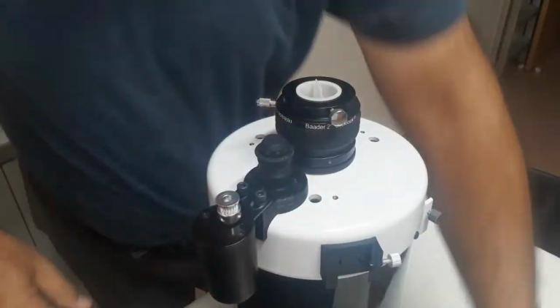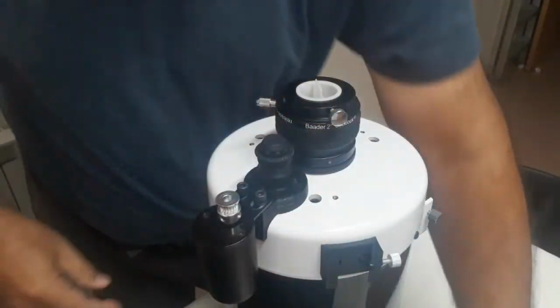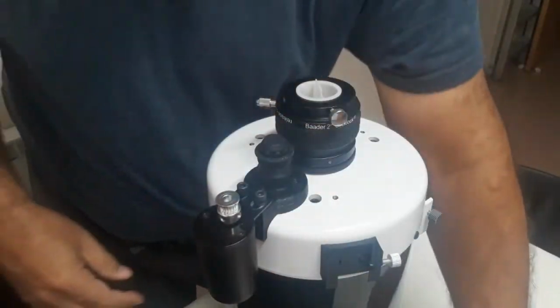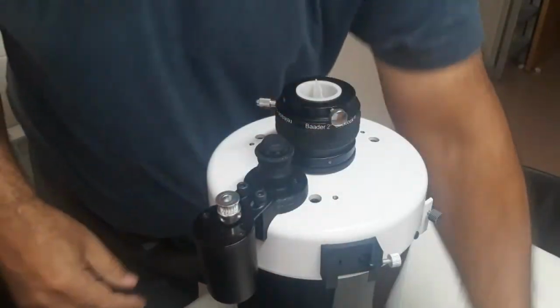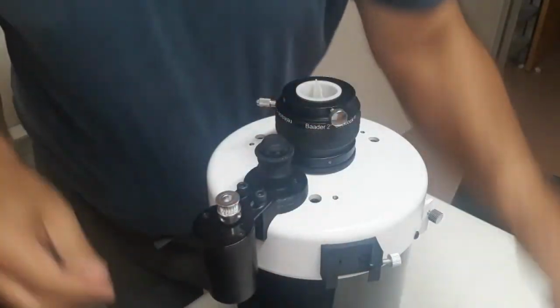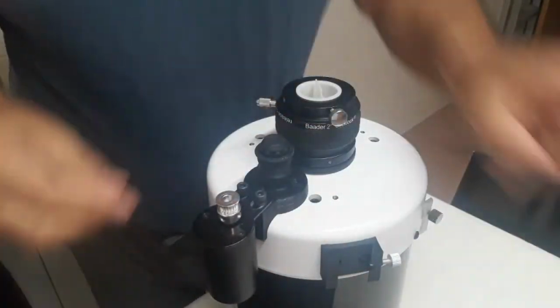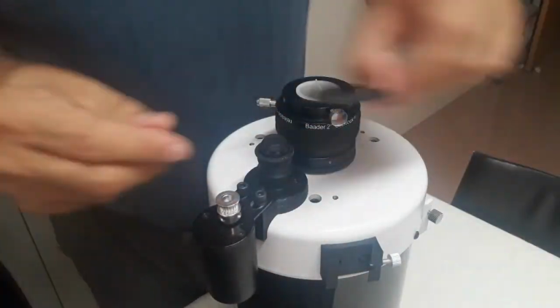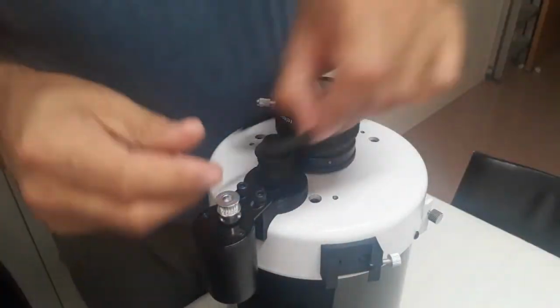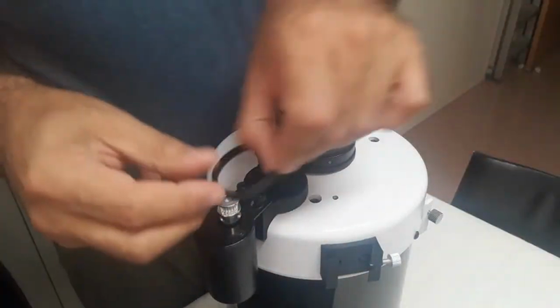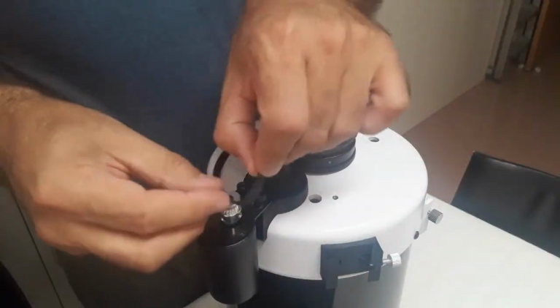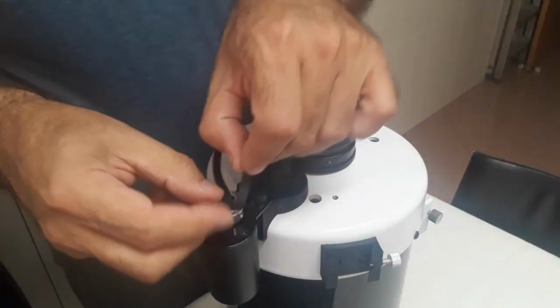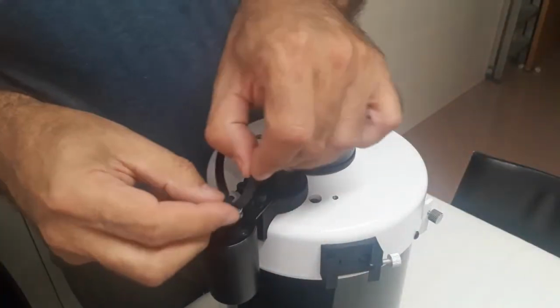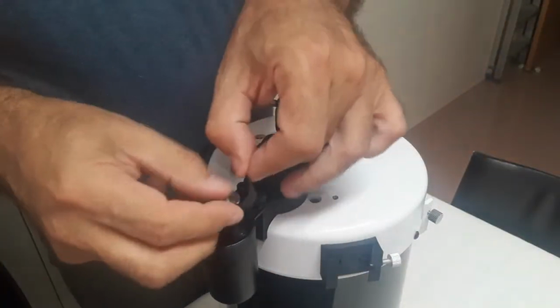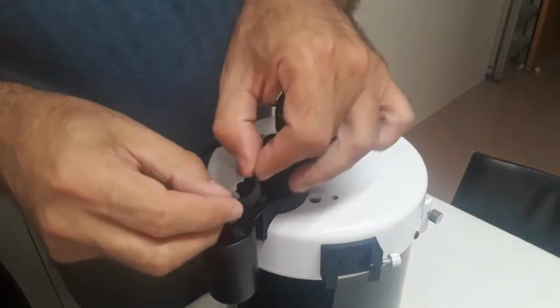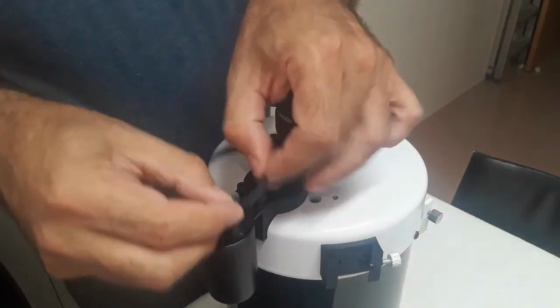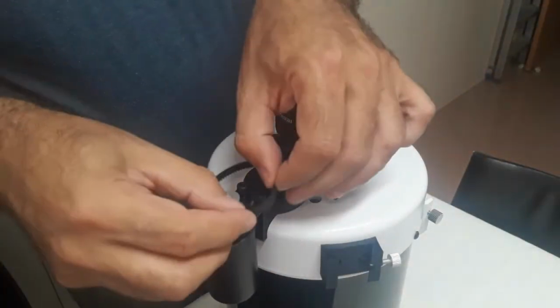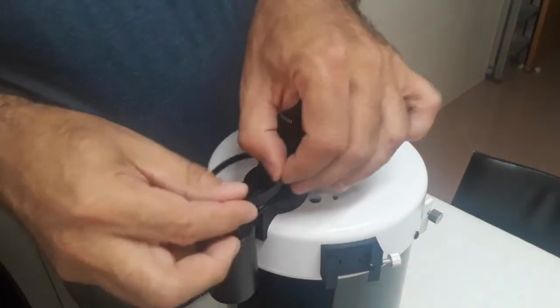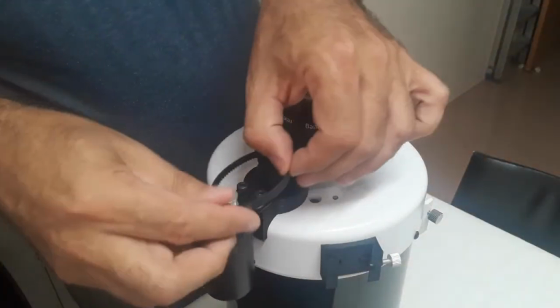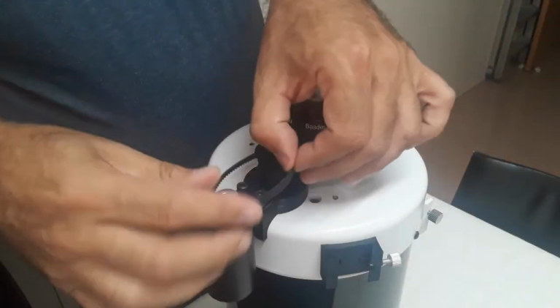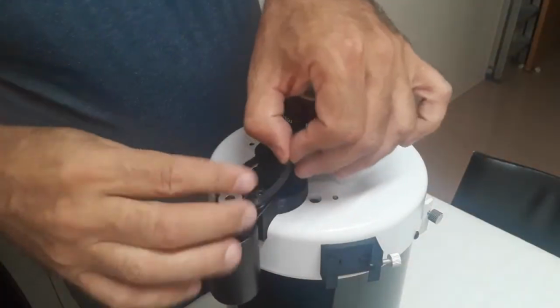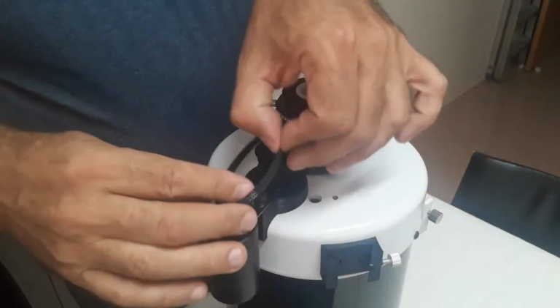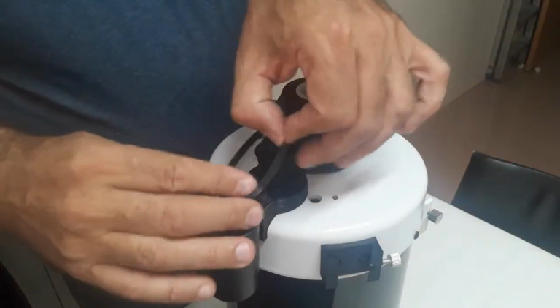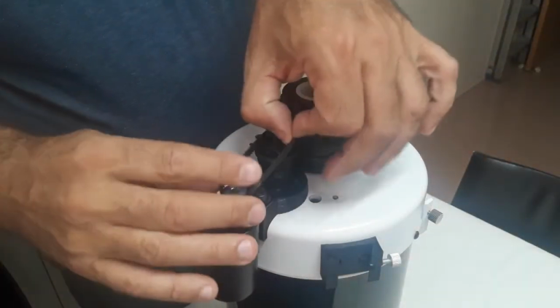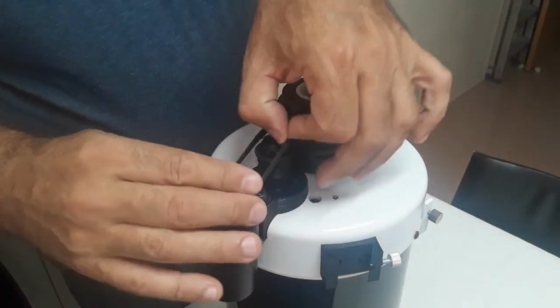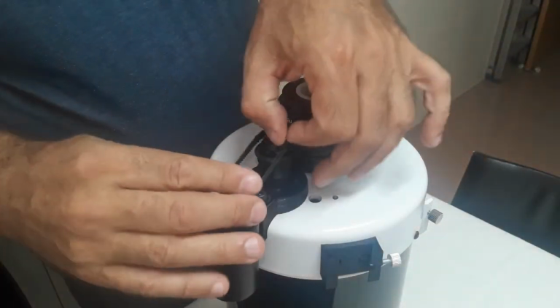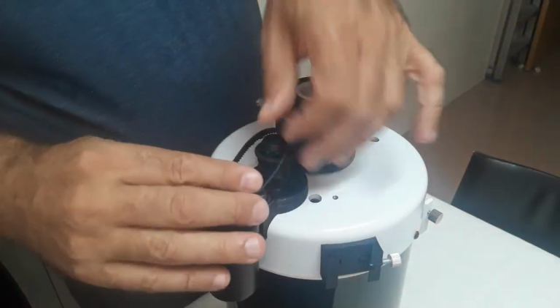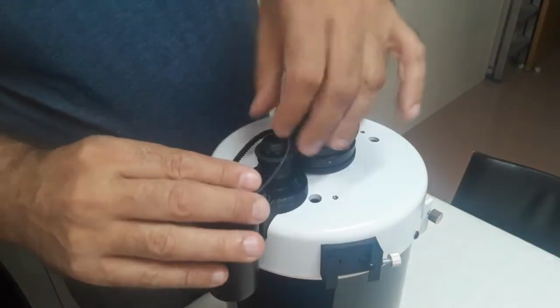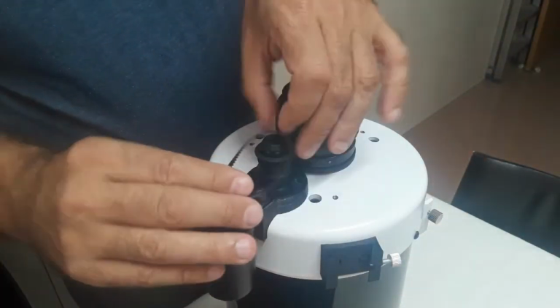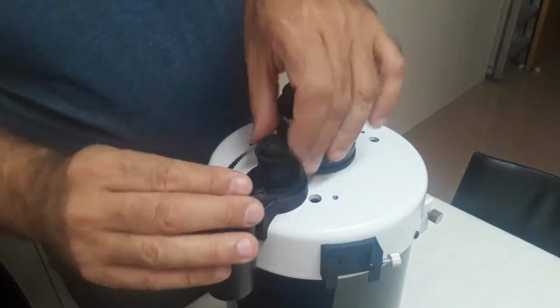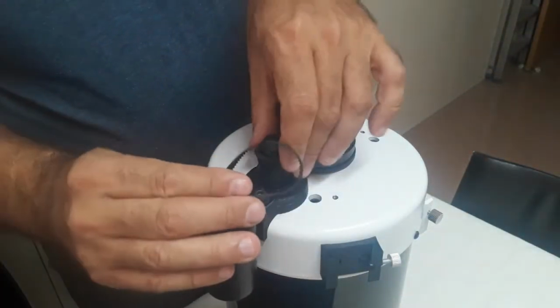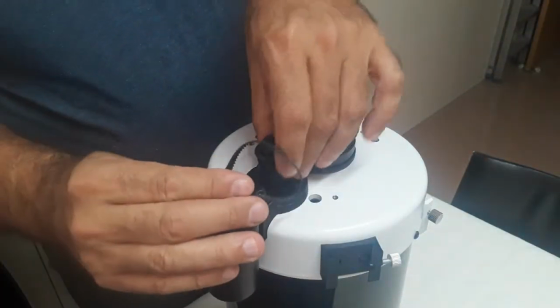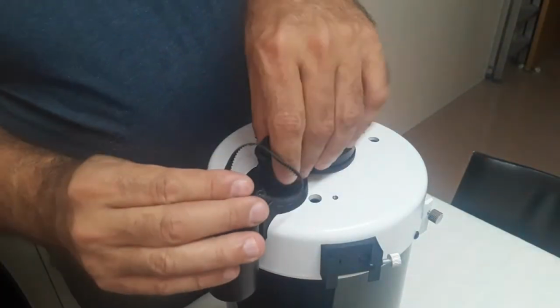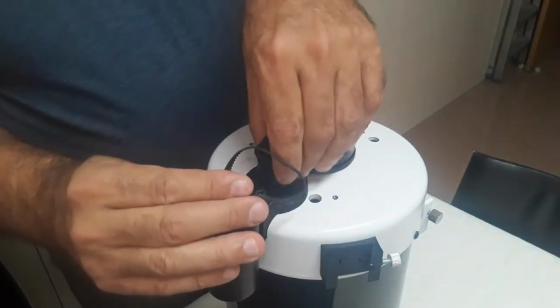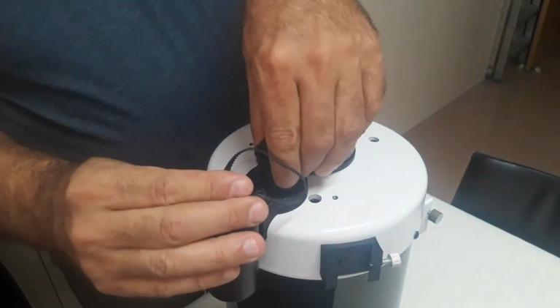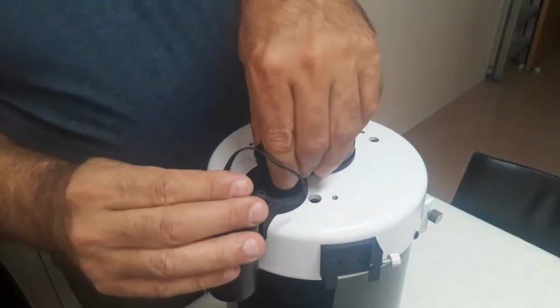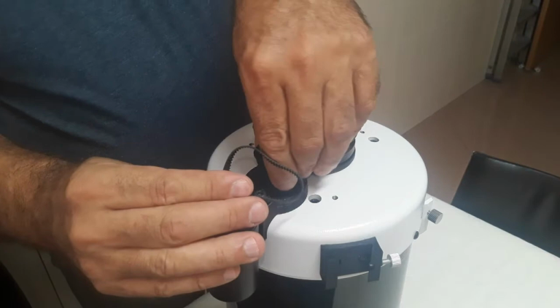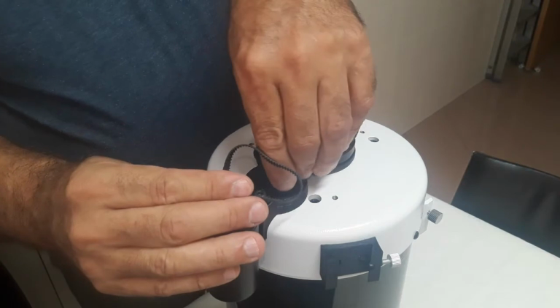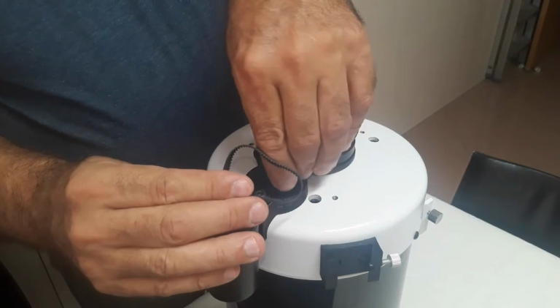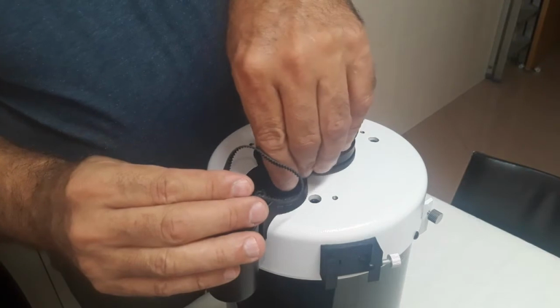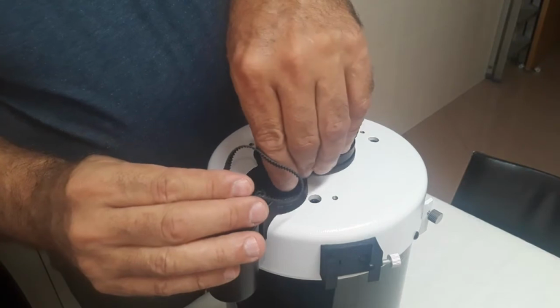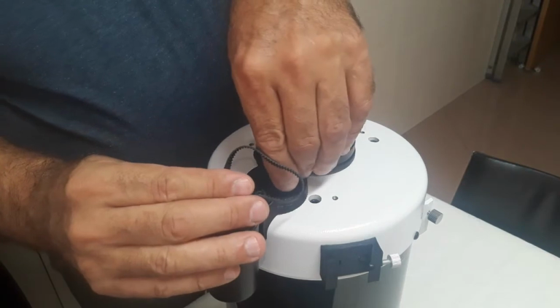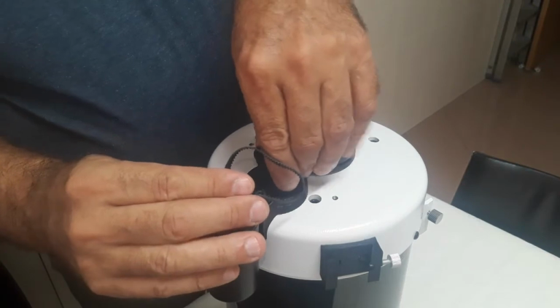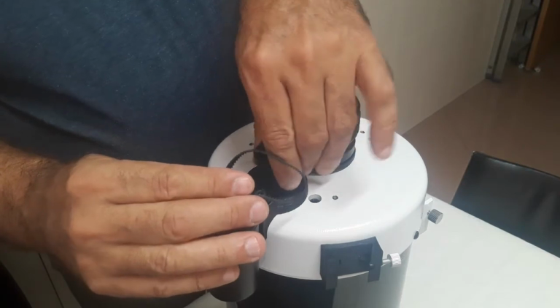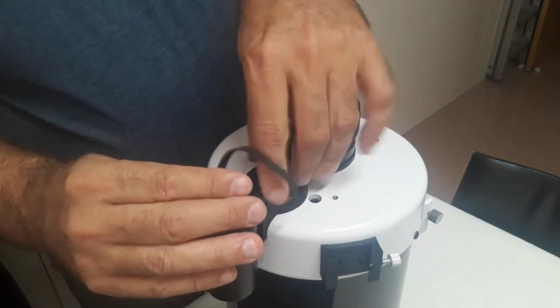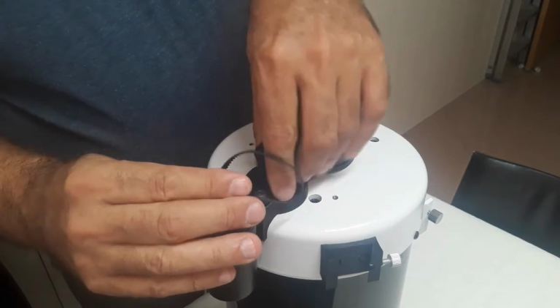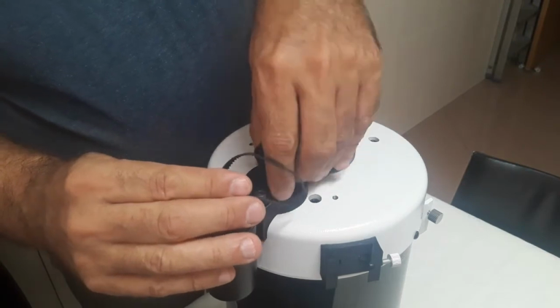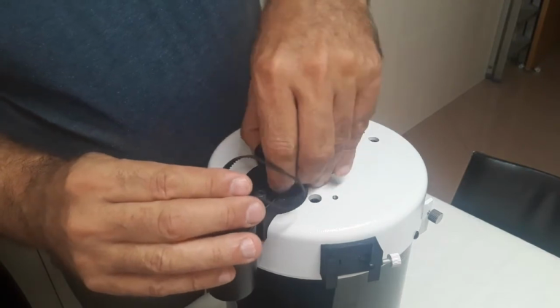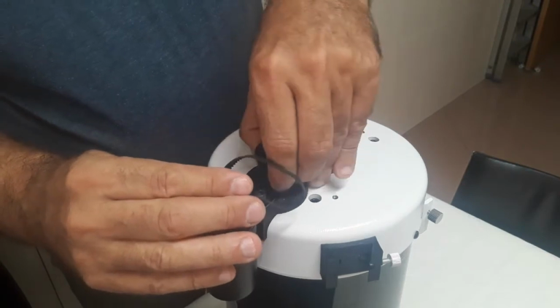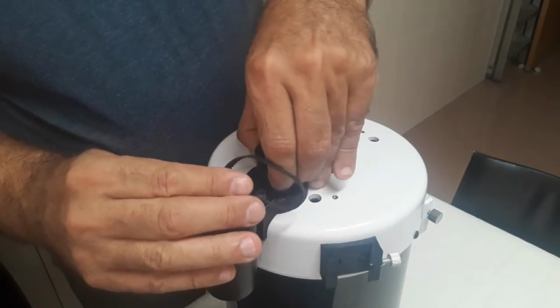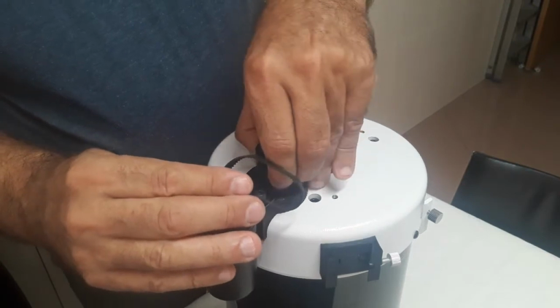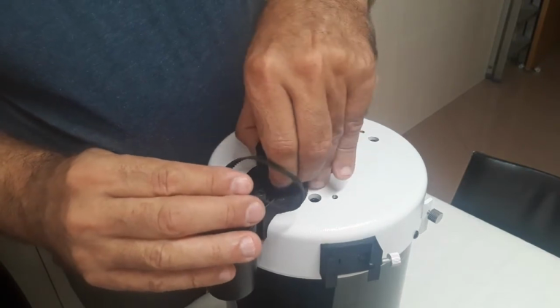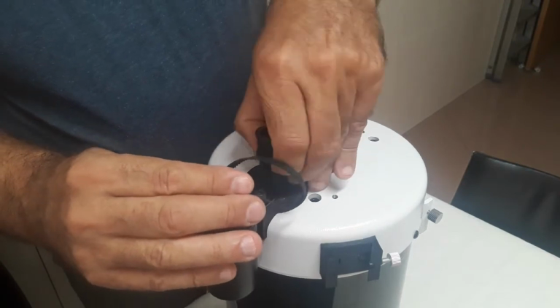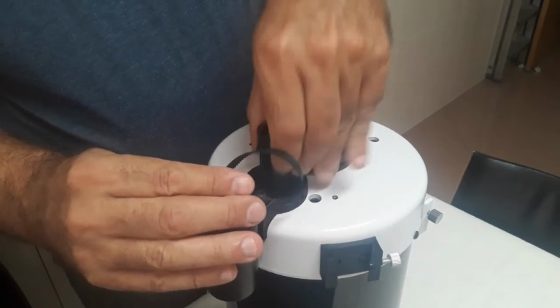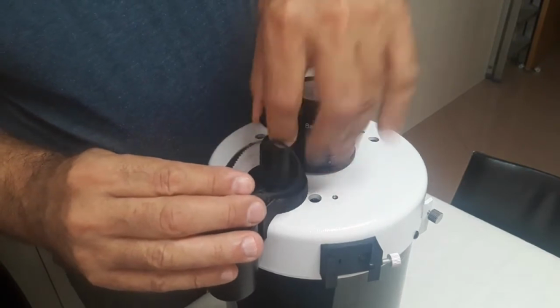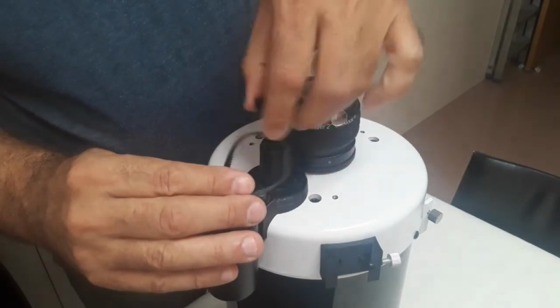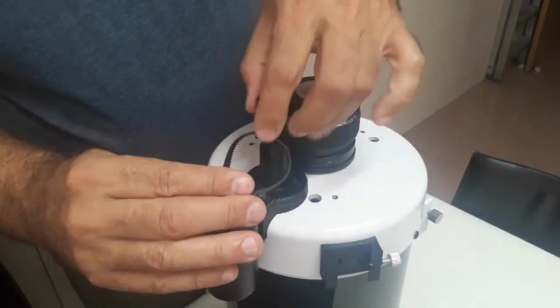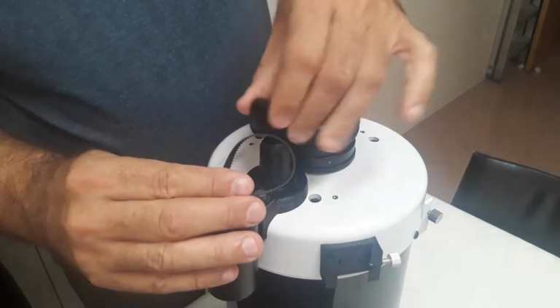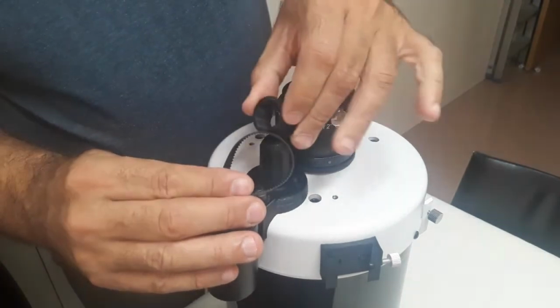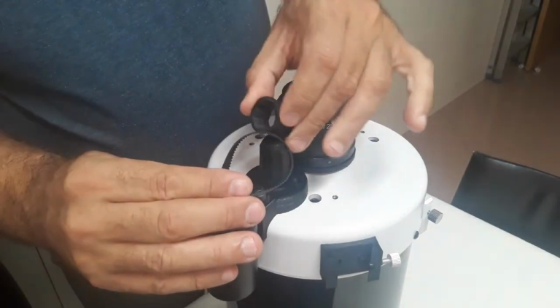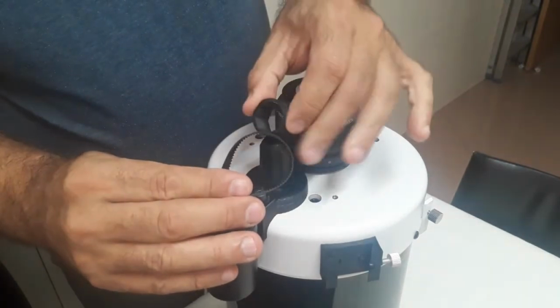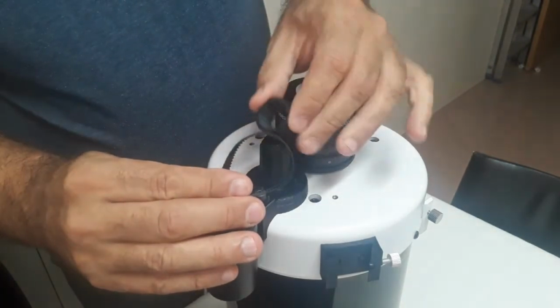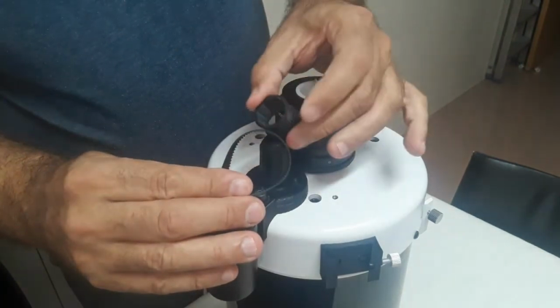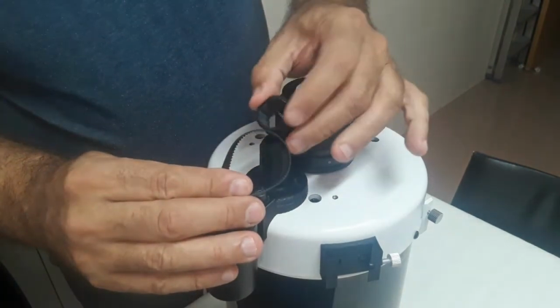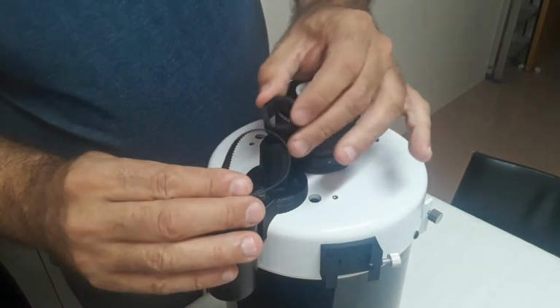Make sure that the 42 teeth pulley has the teeth facing the telescope side, then with the screws still loose, insert the belt.